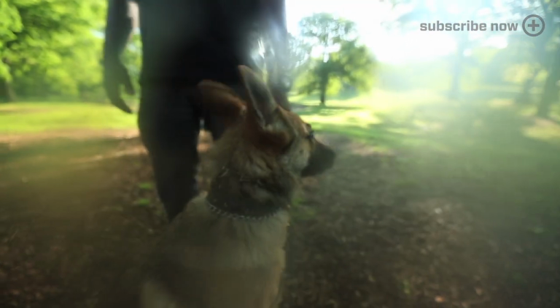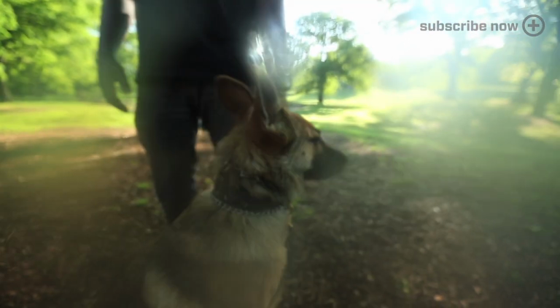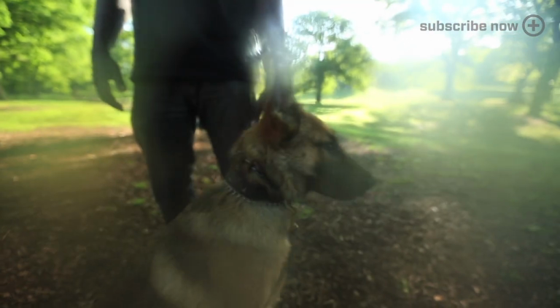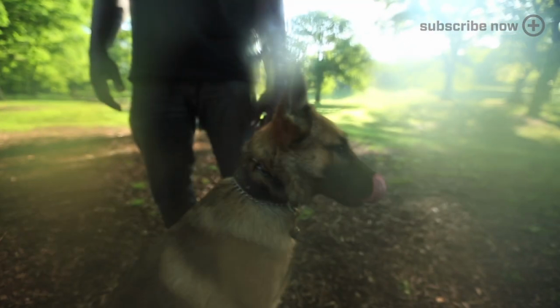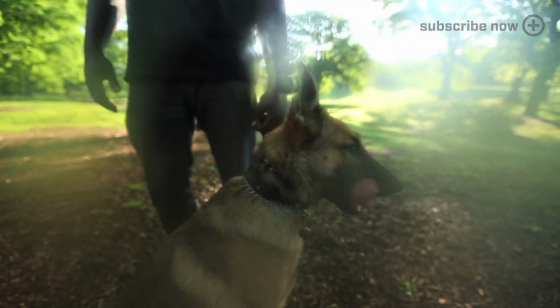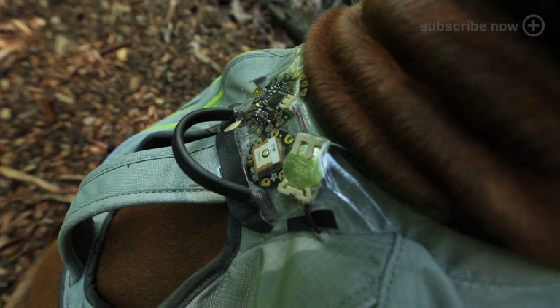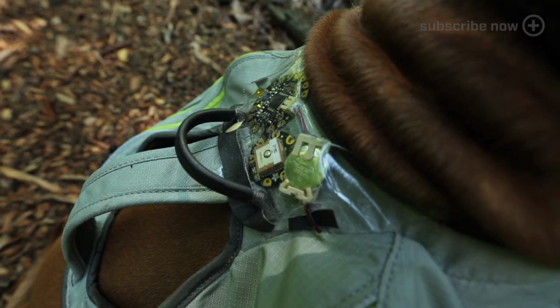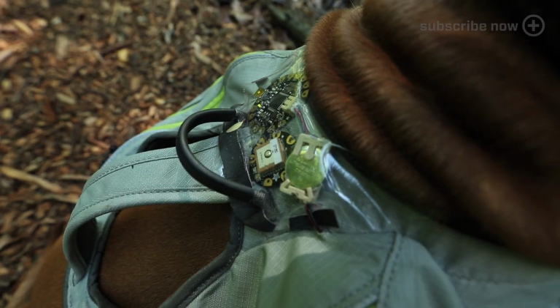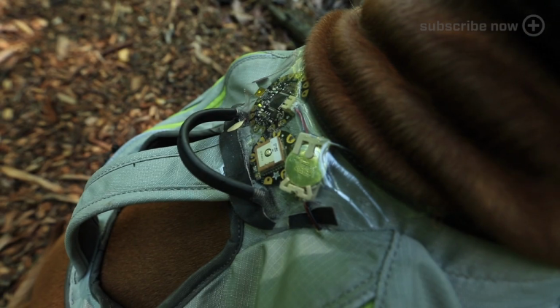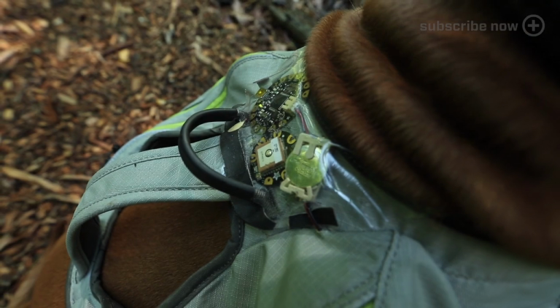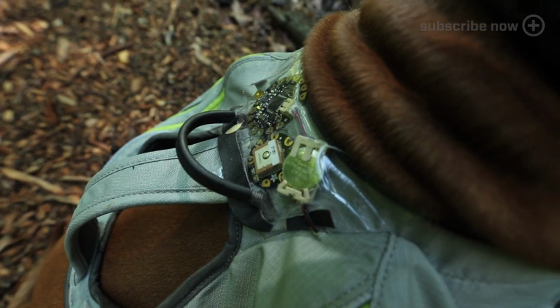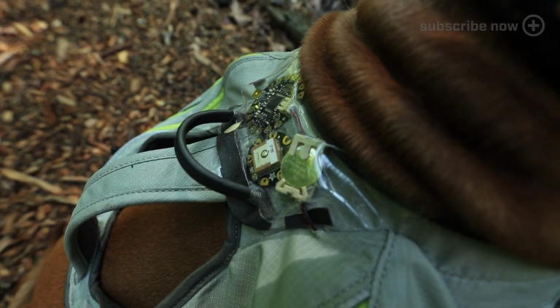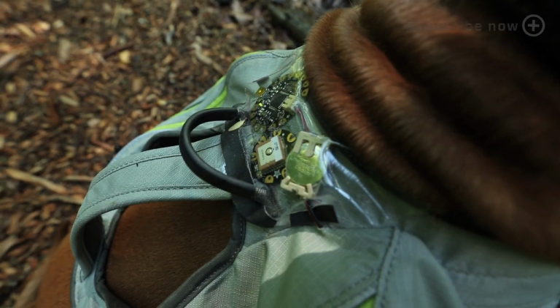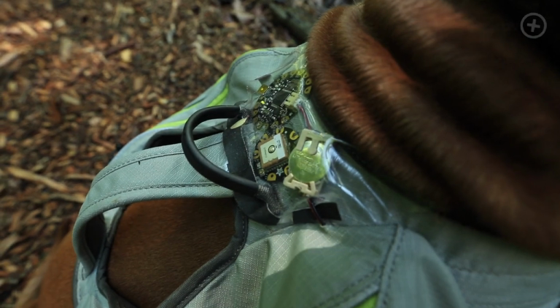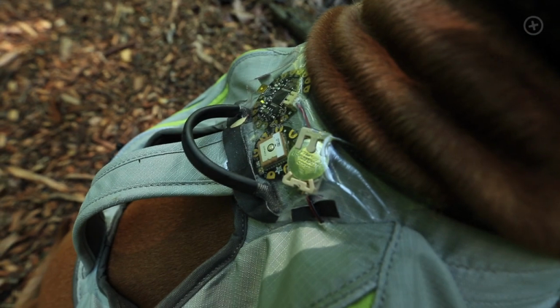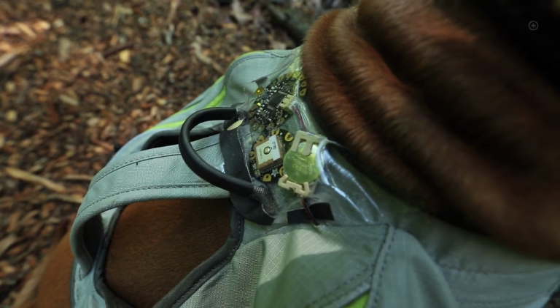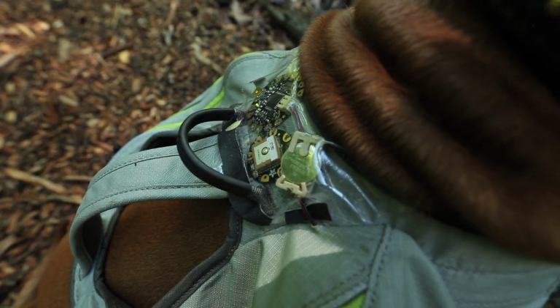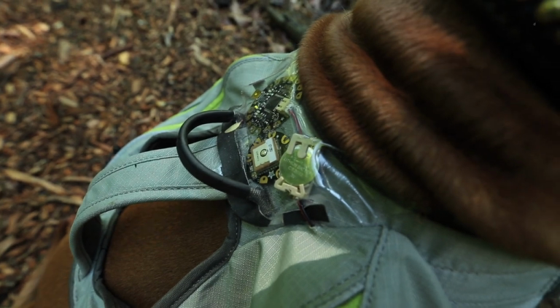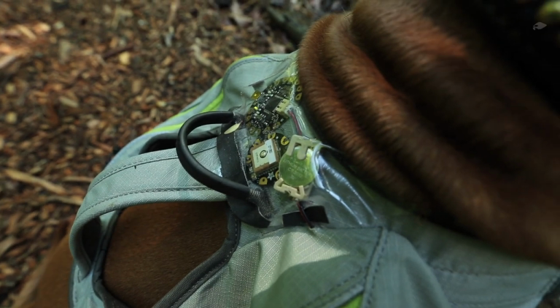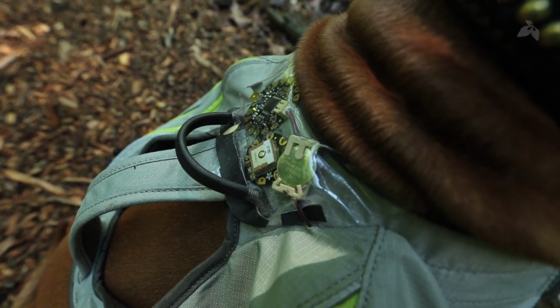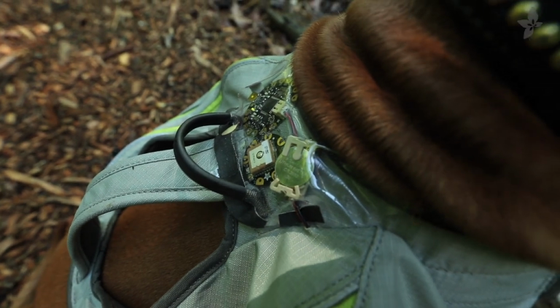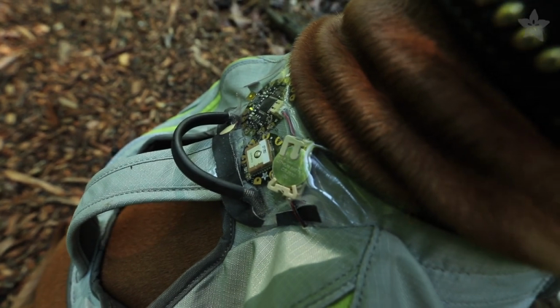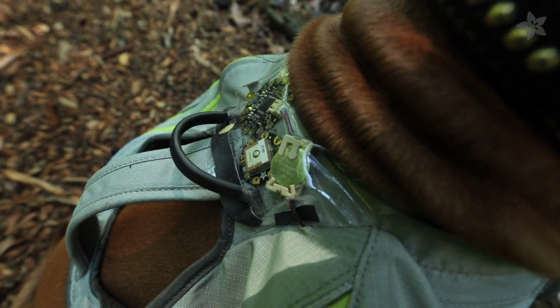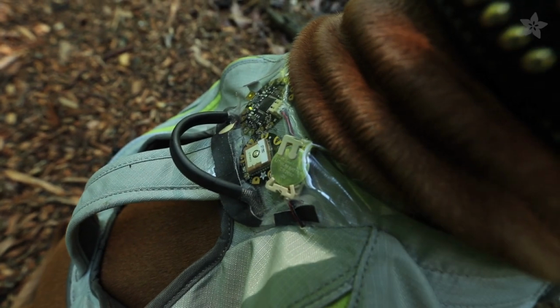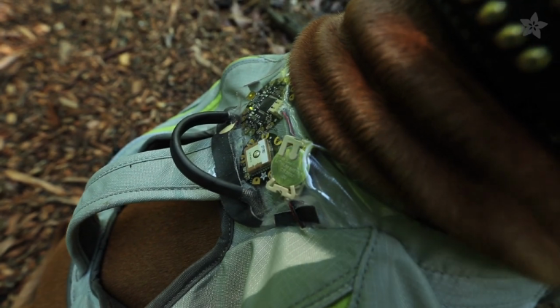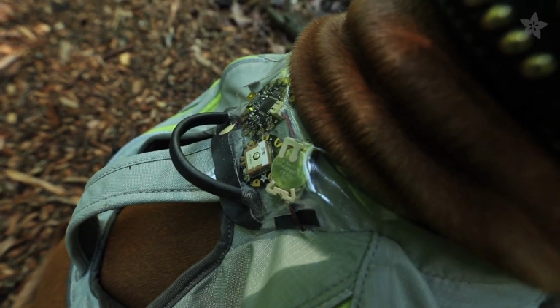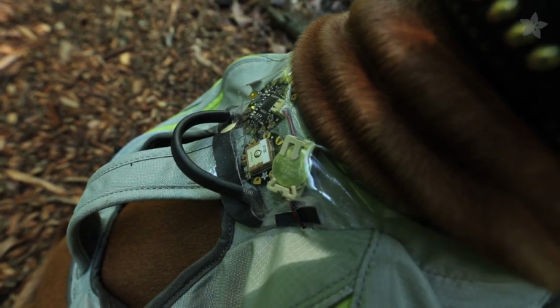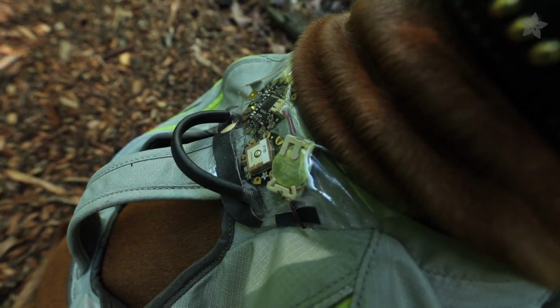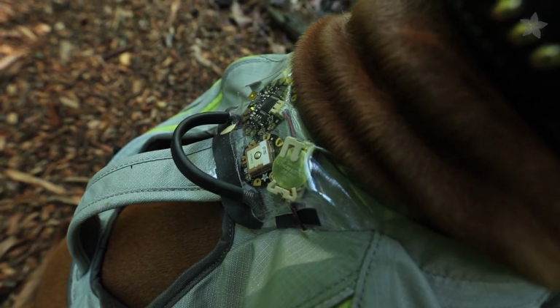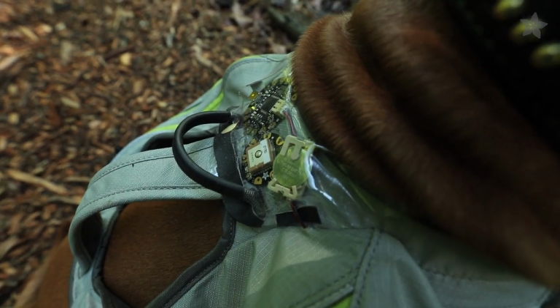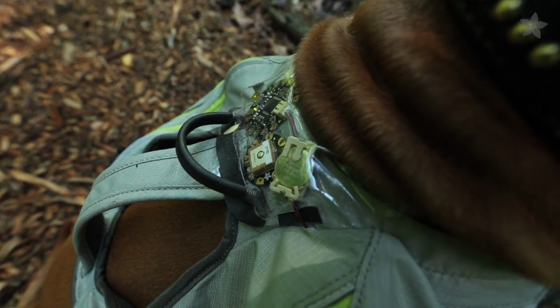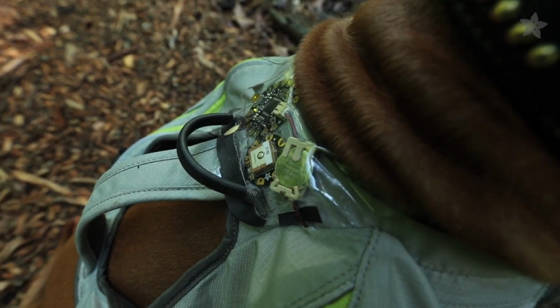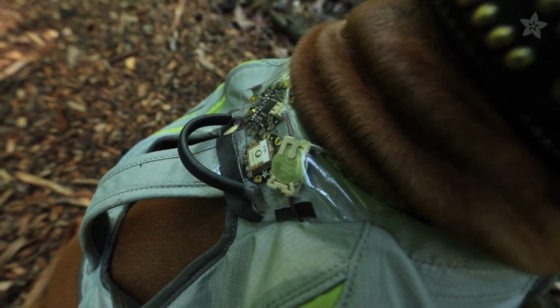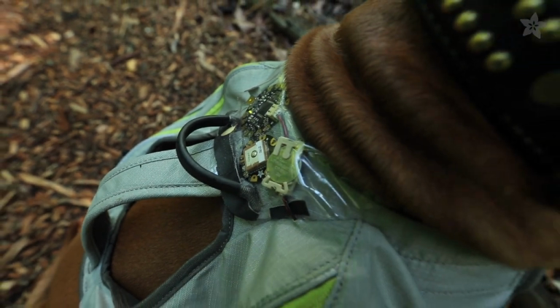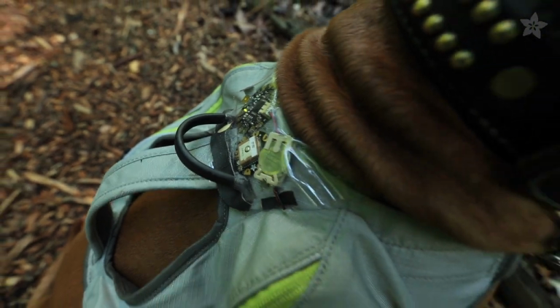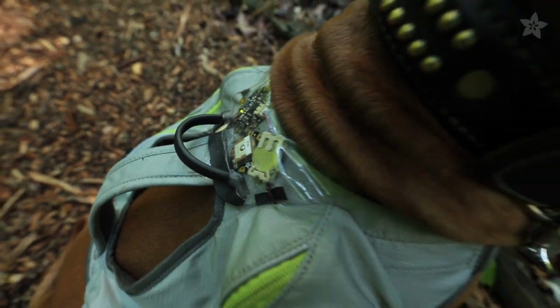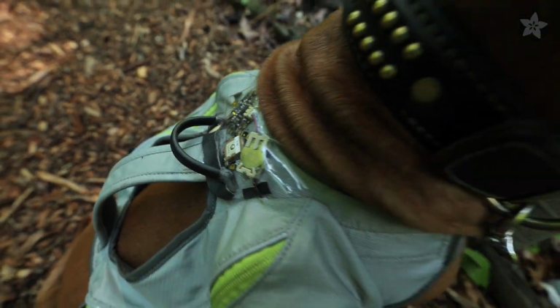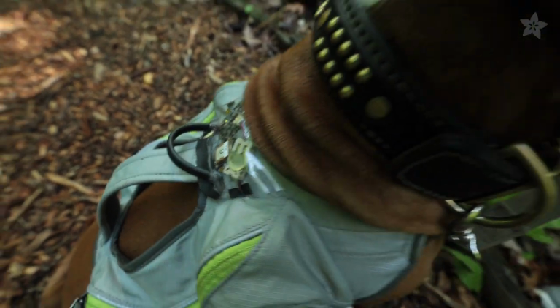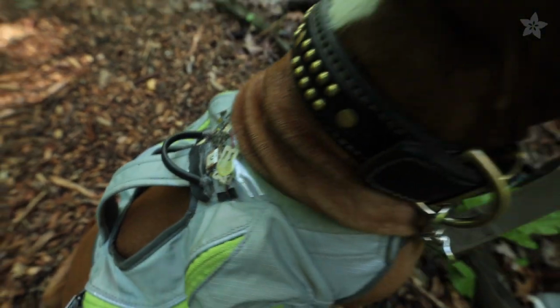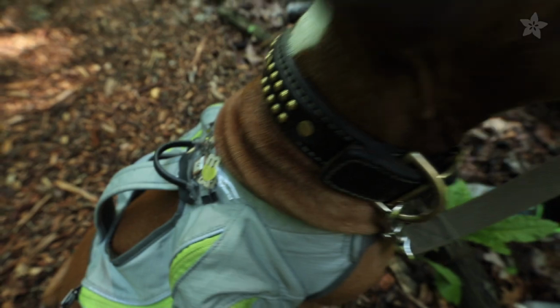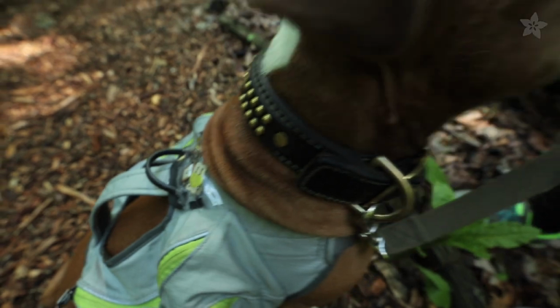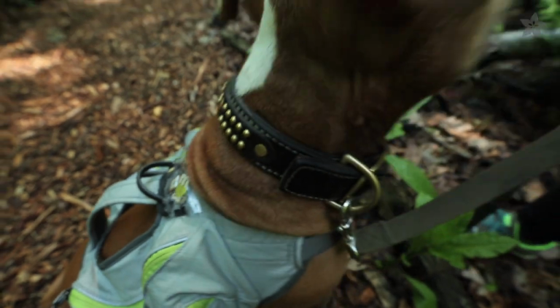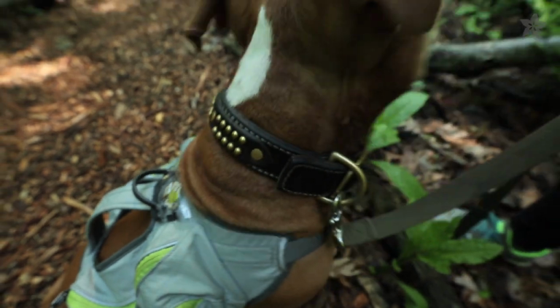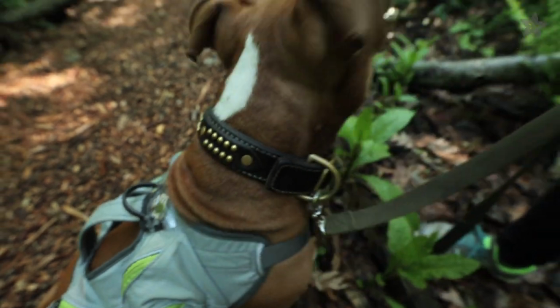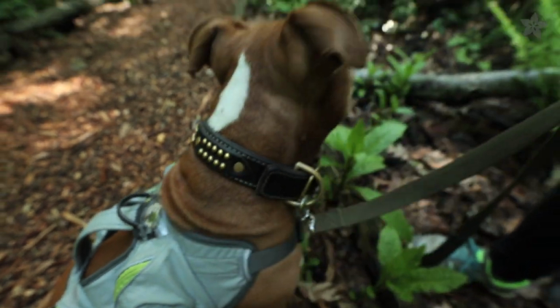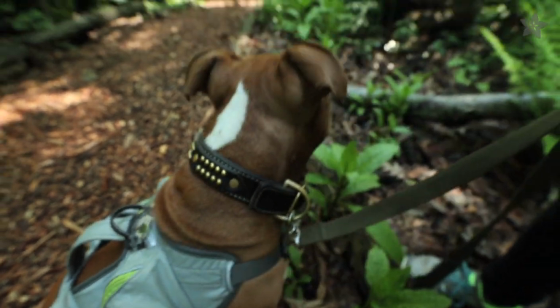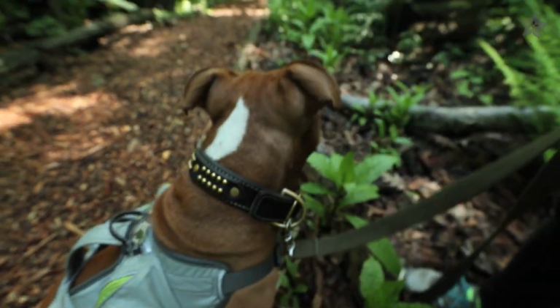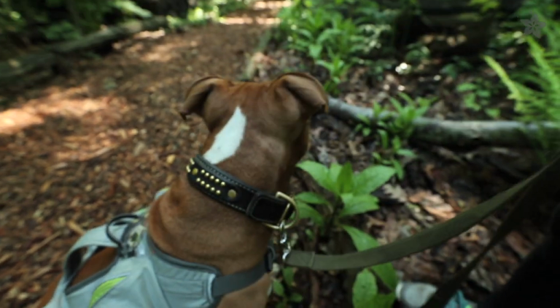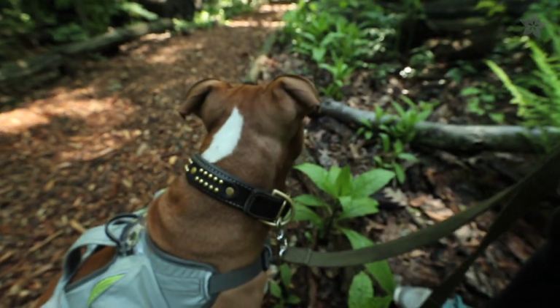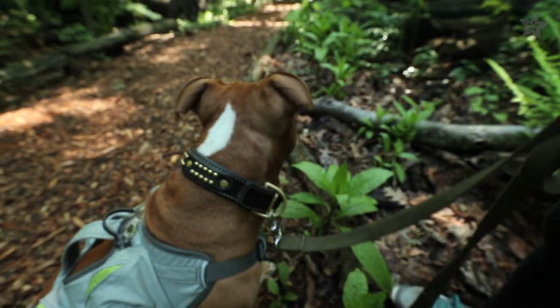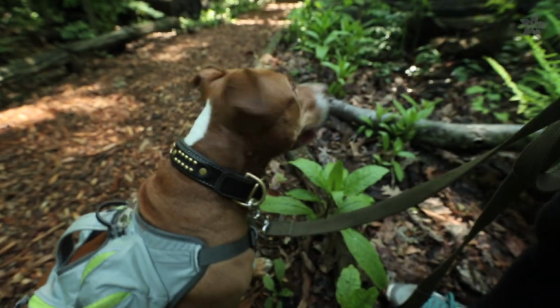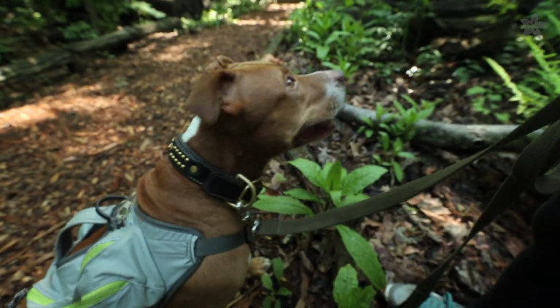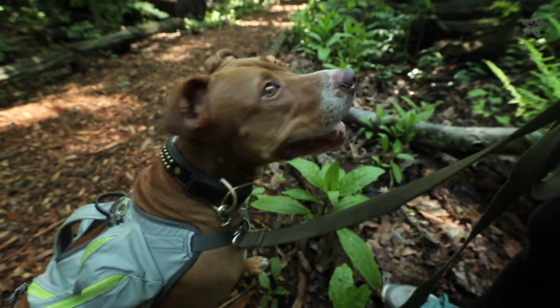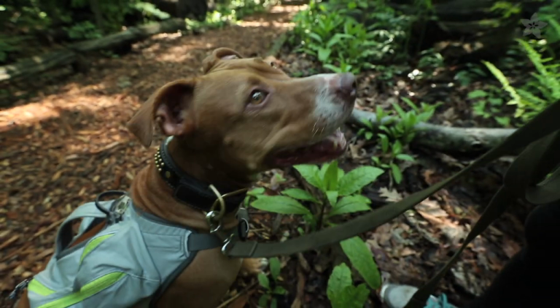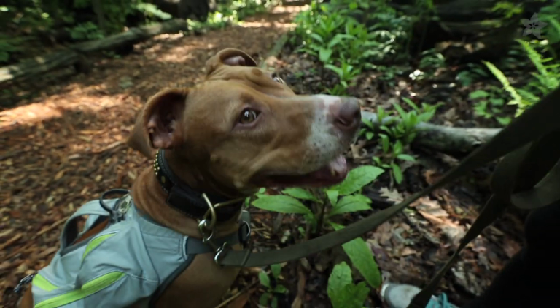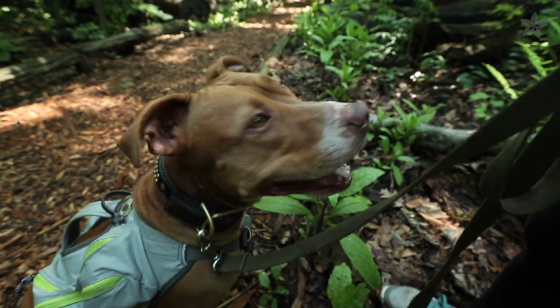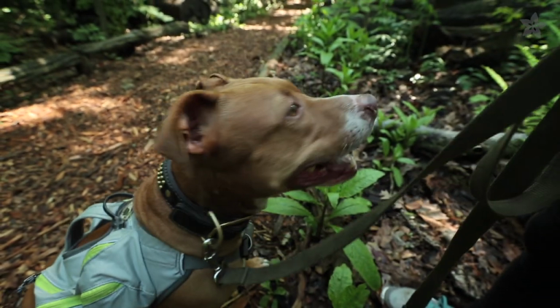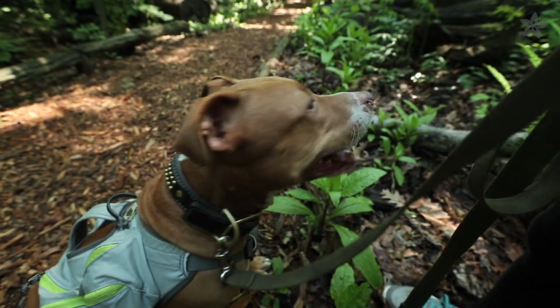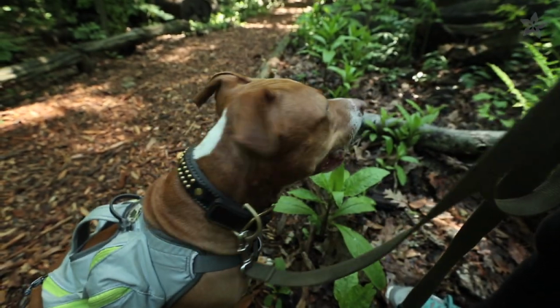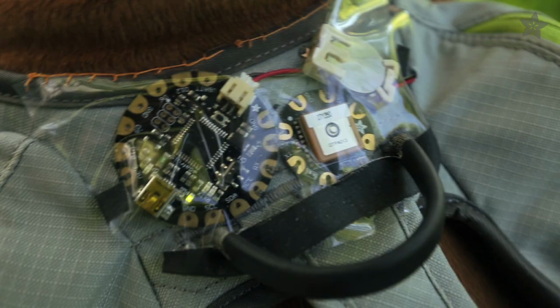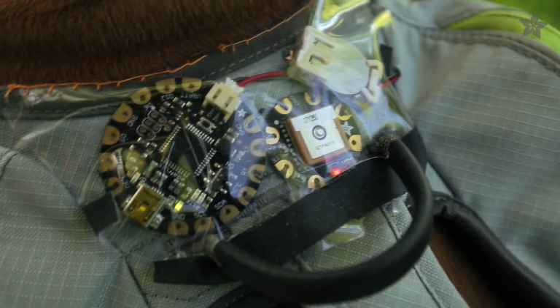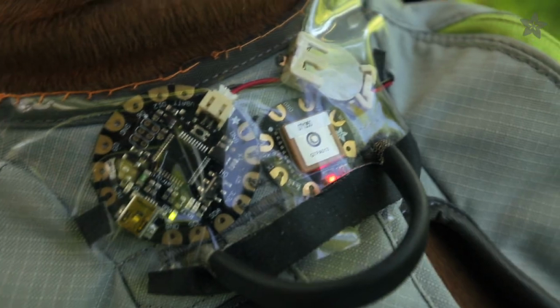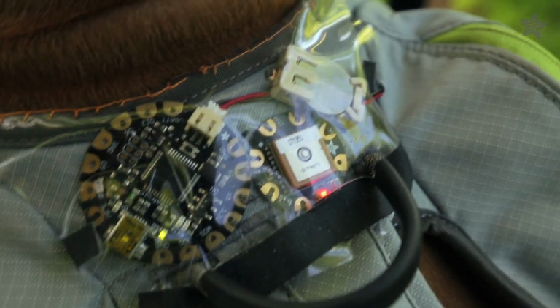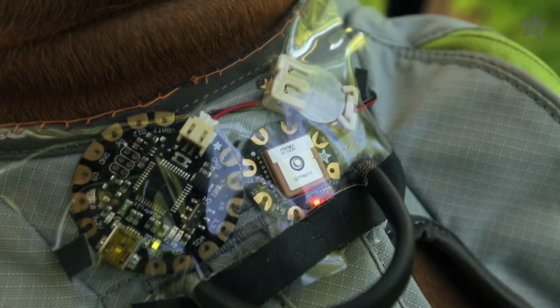The only other component that's nice to have is this coin cell battery, which helps the GPS remember its location faster when starting up.